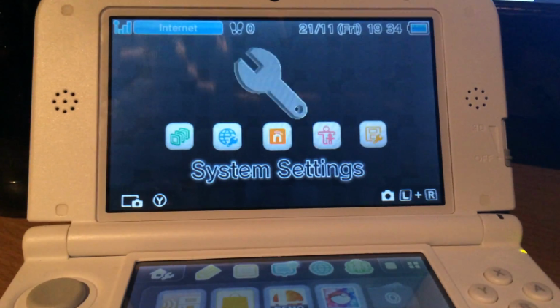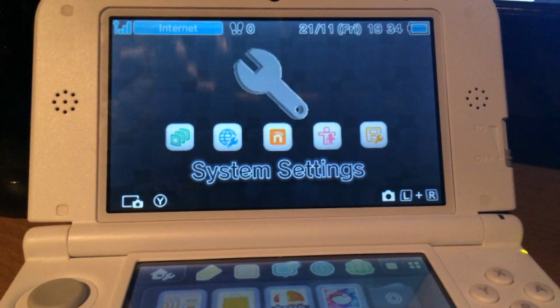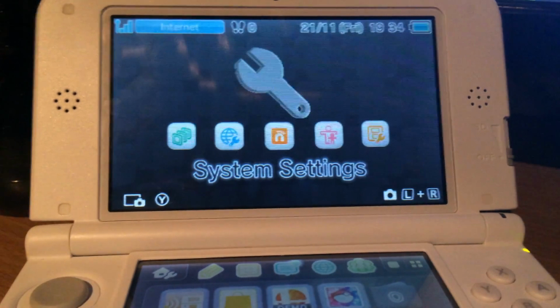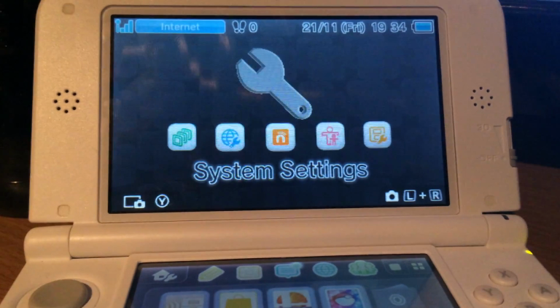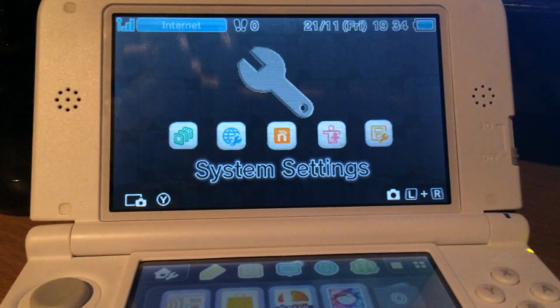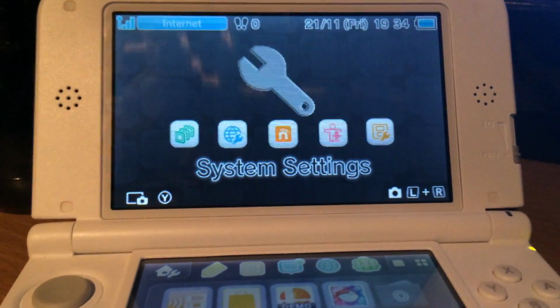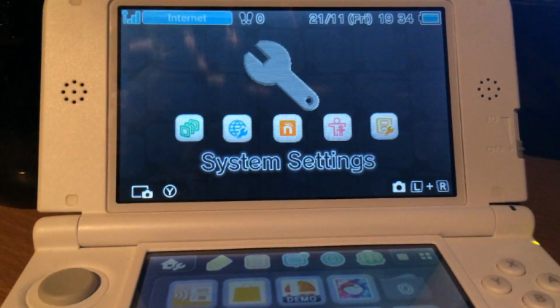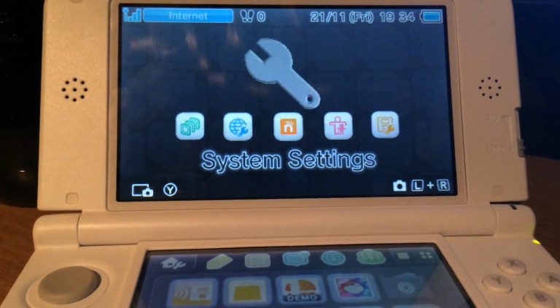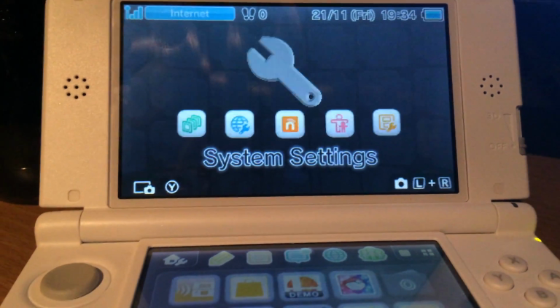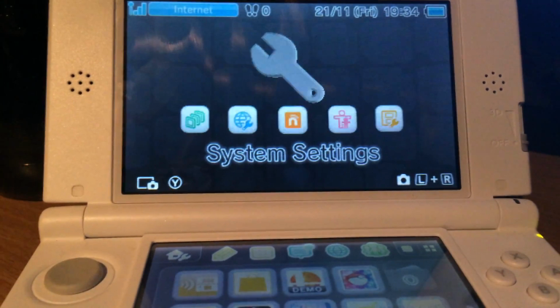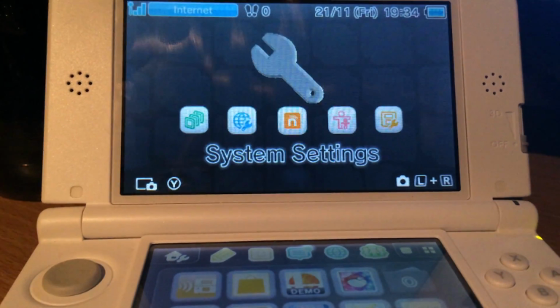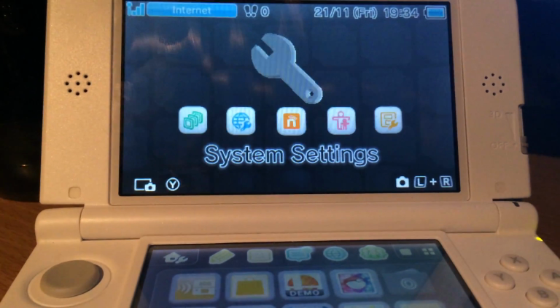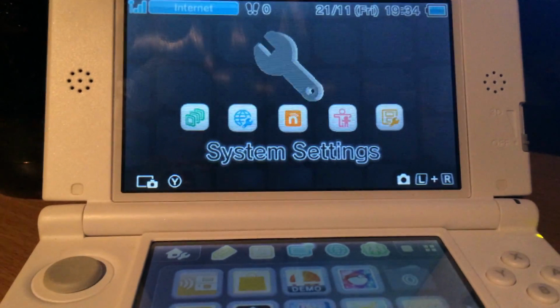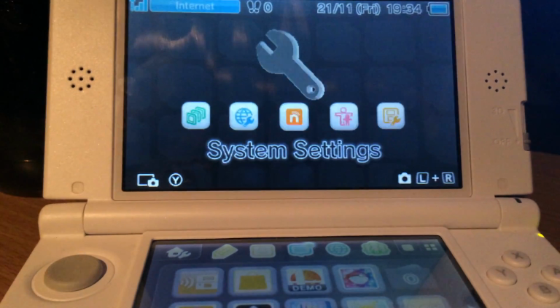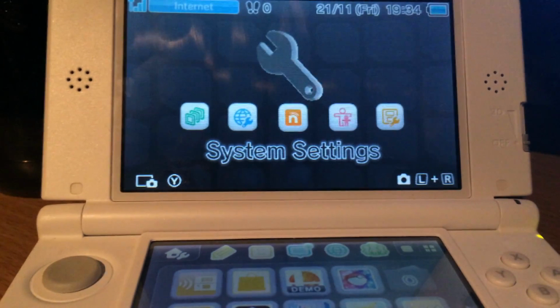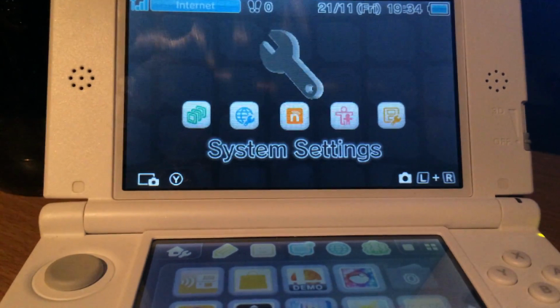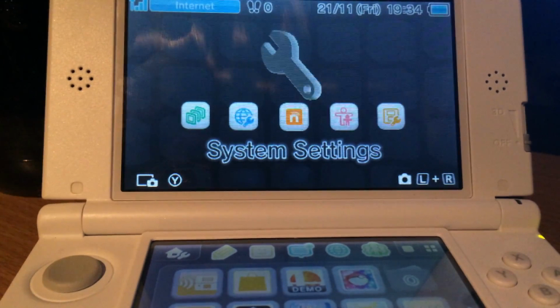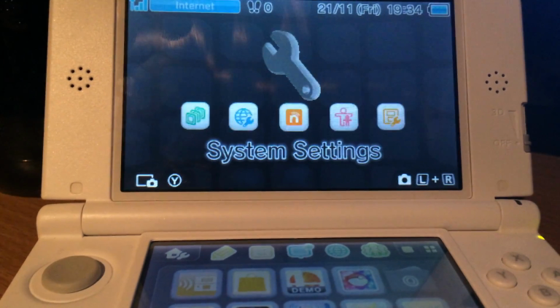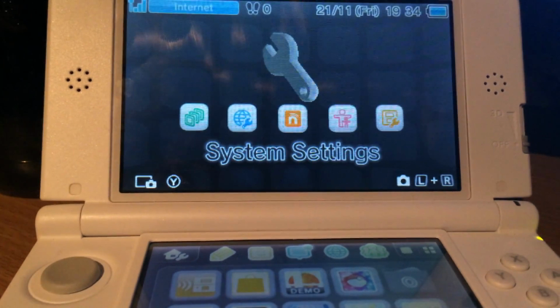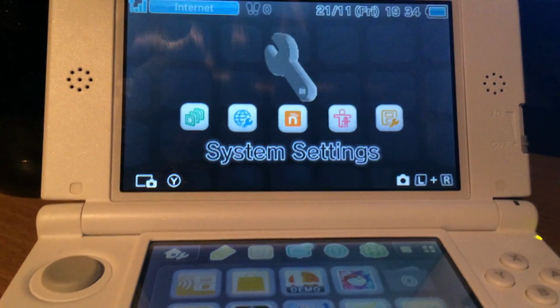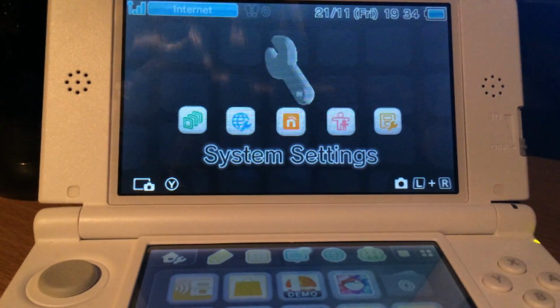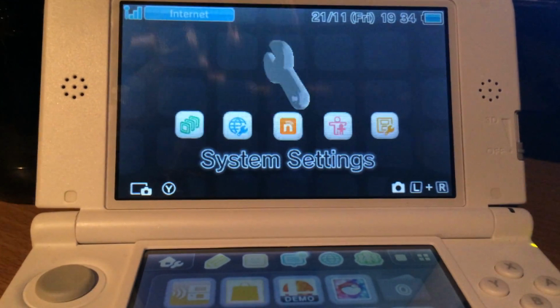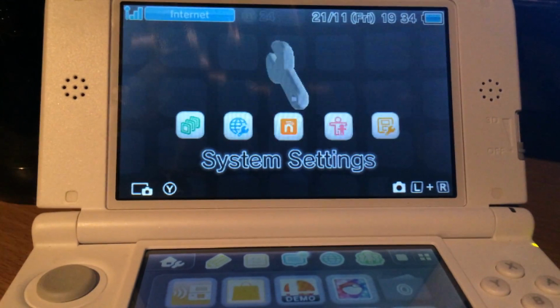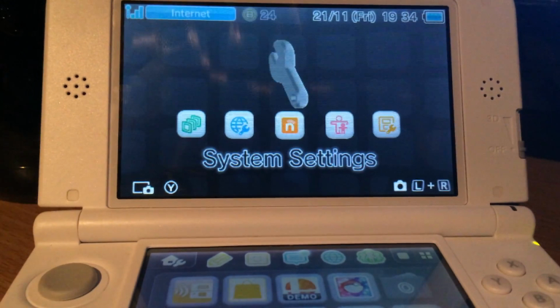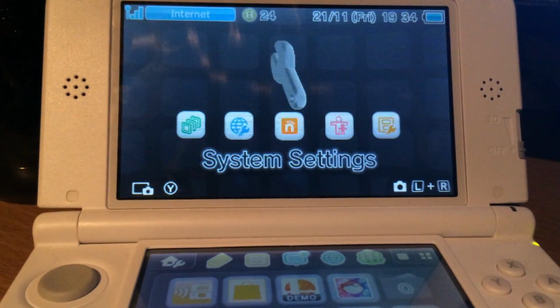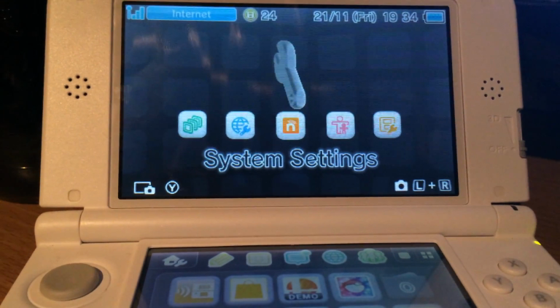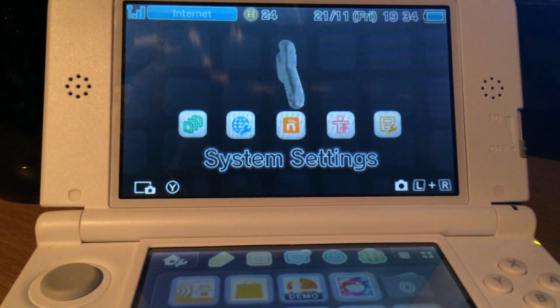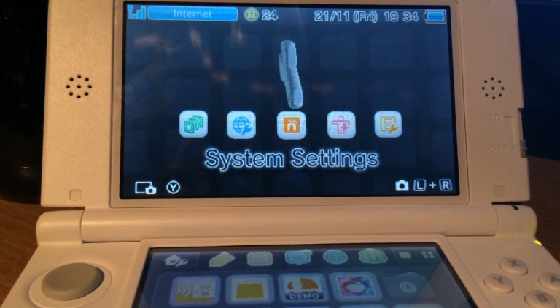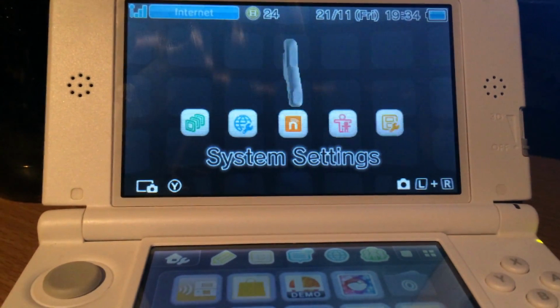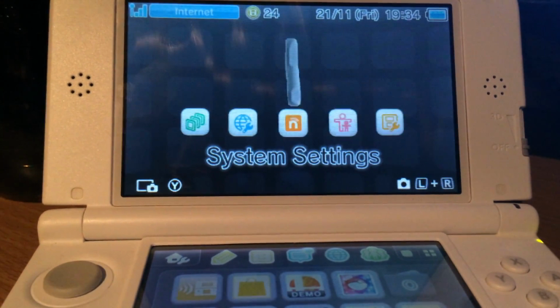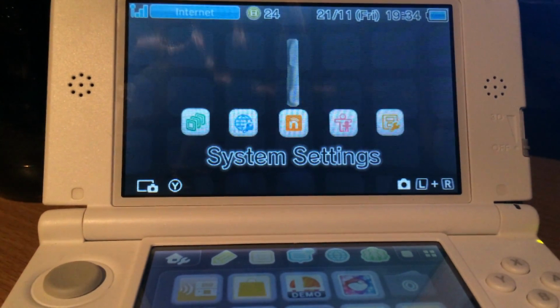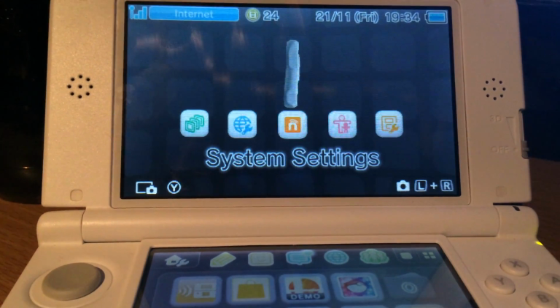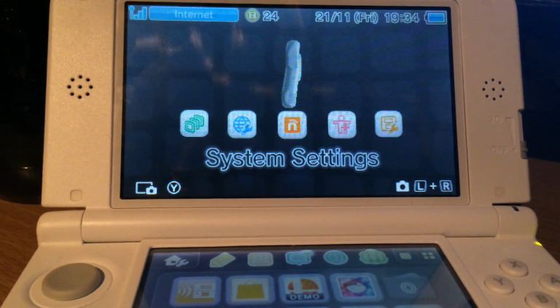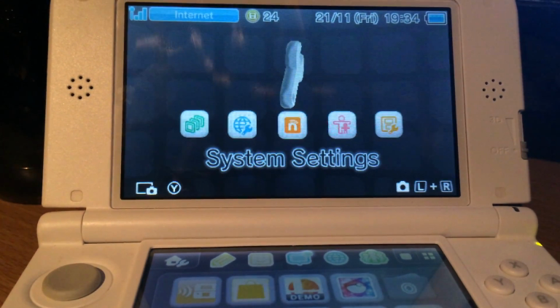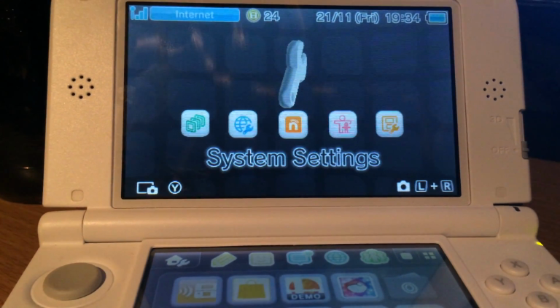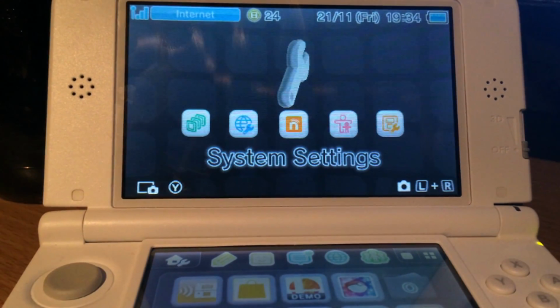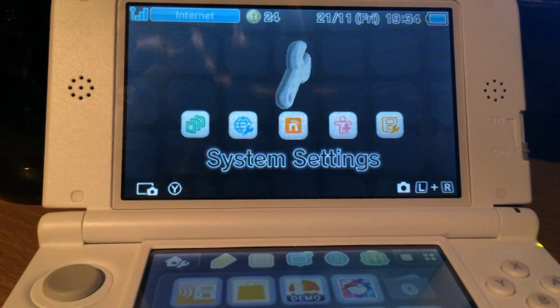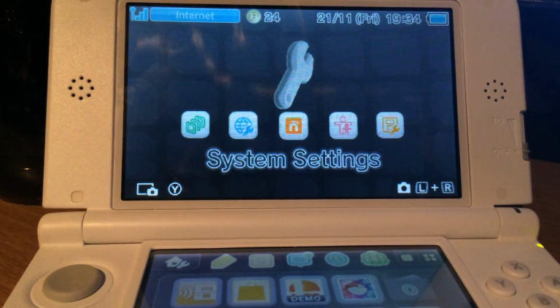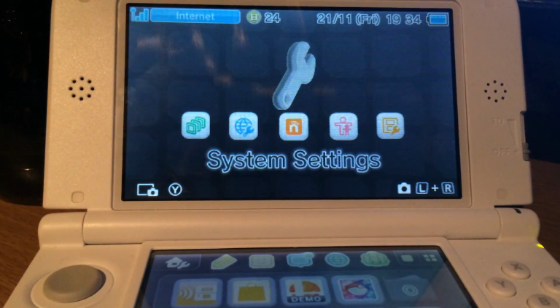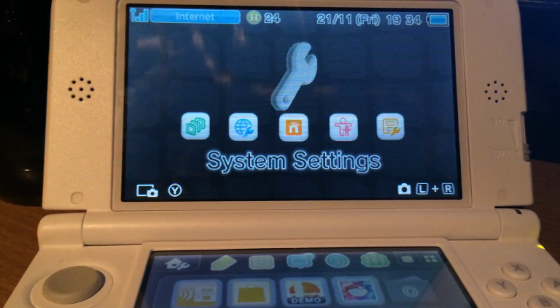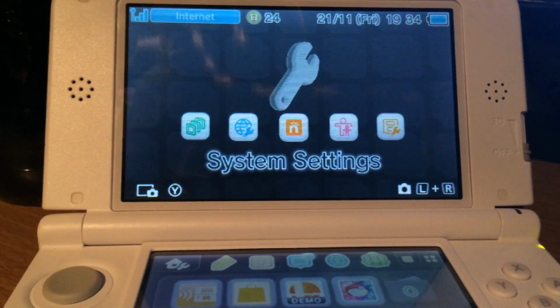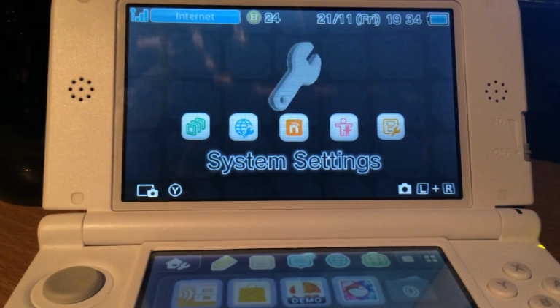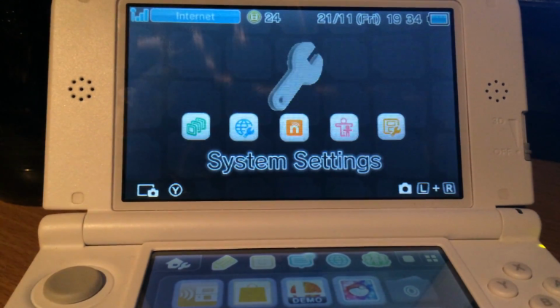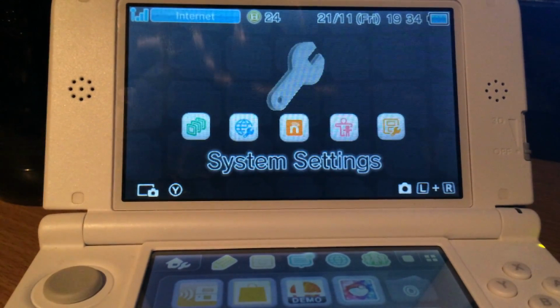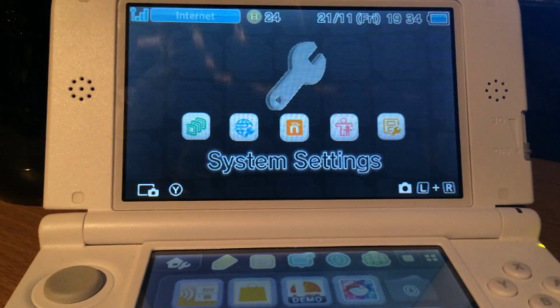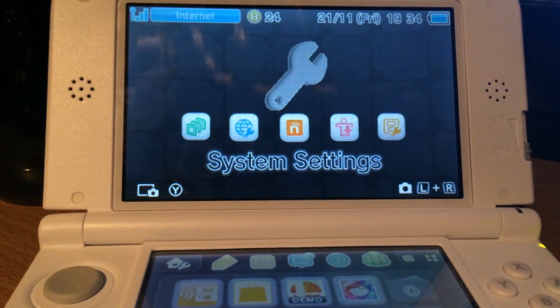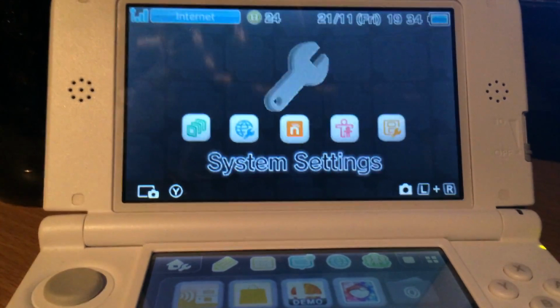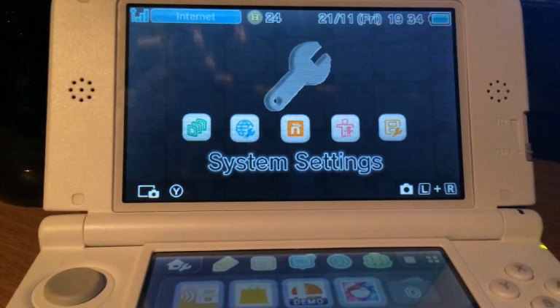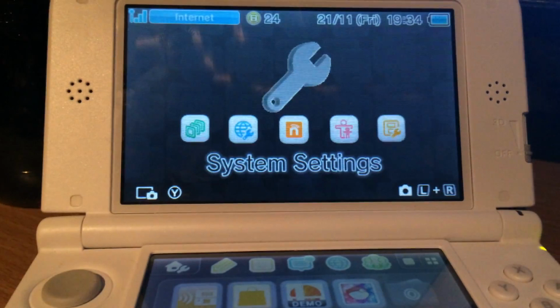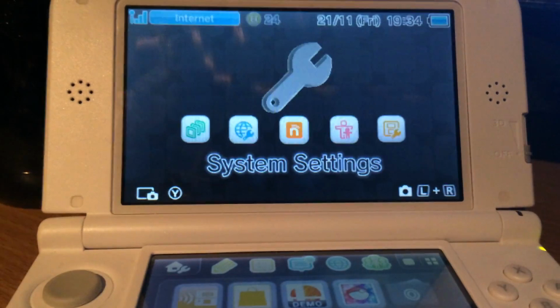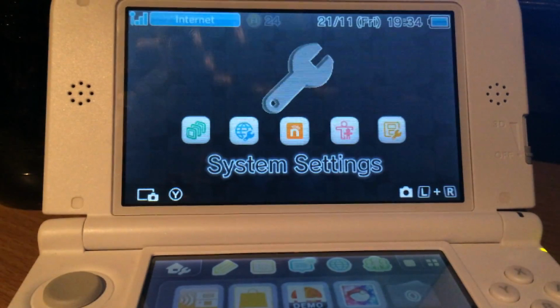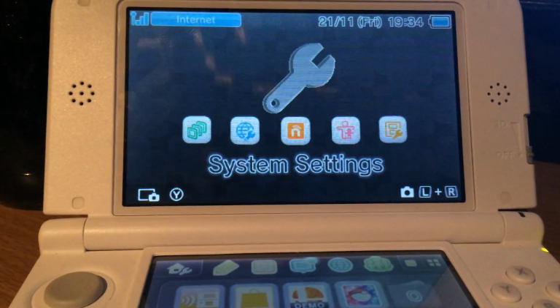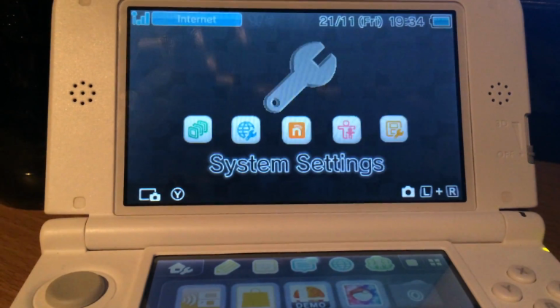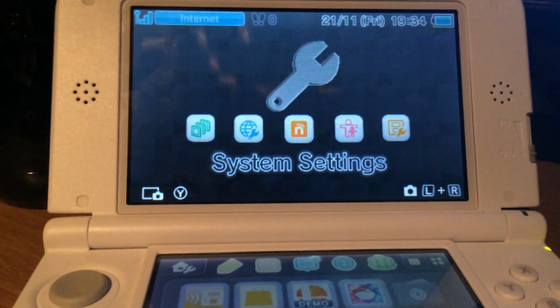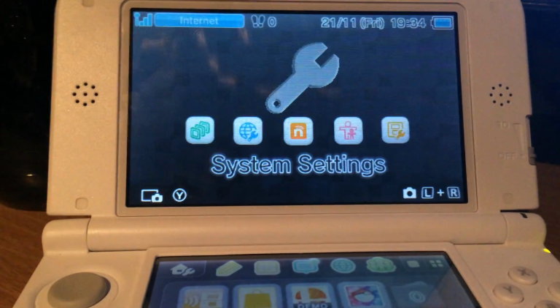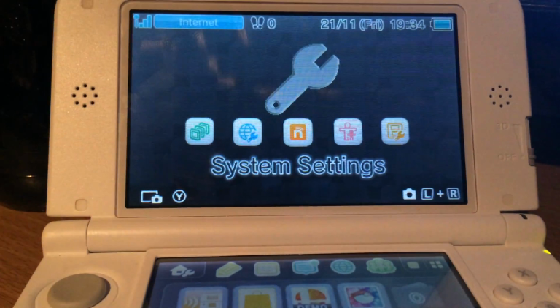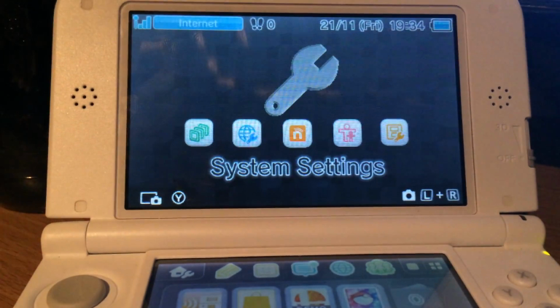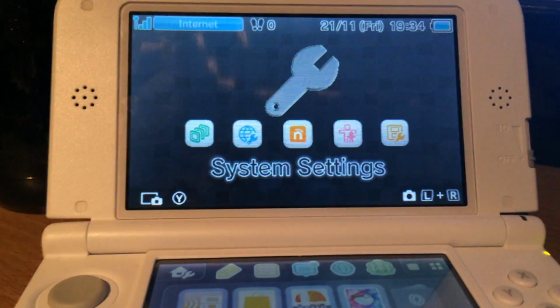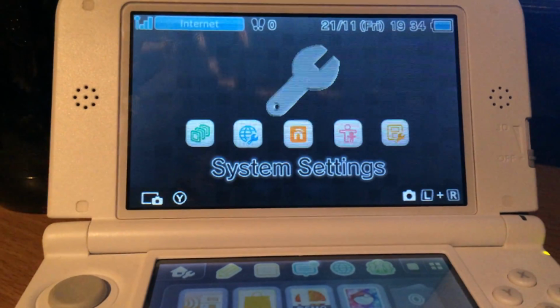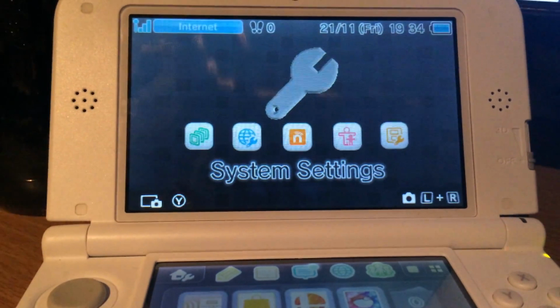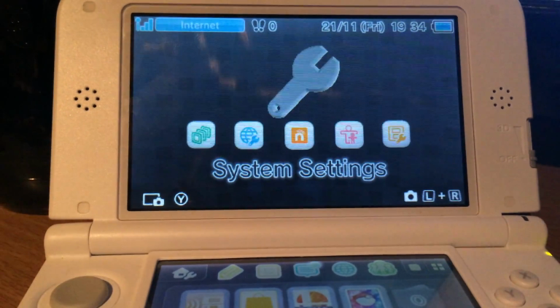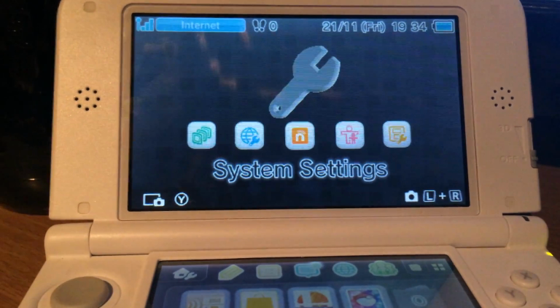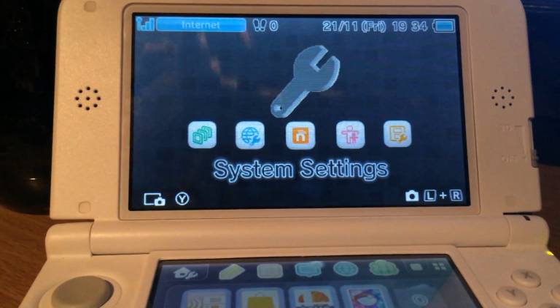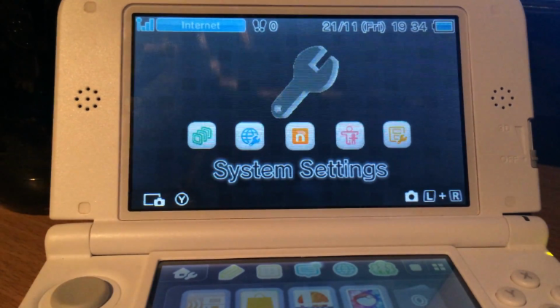Hello, I'm the Dad. Today I will tell you how to install the Homebrew Launcher on your Nintendo 3DS.